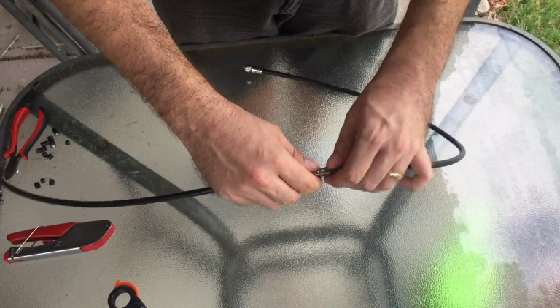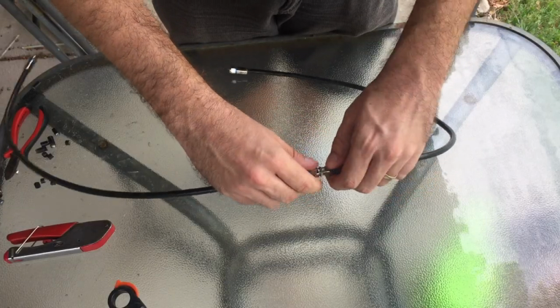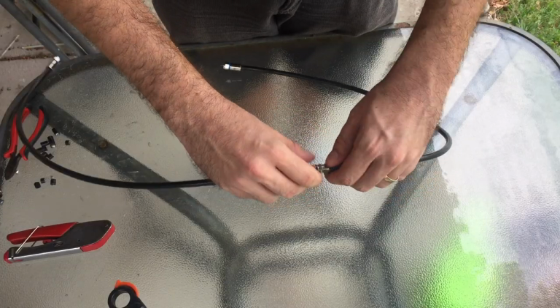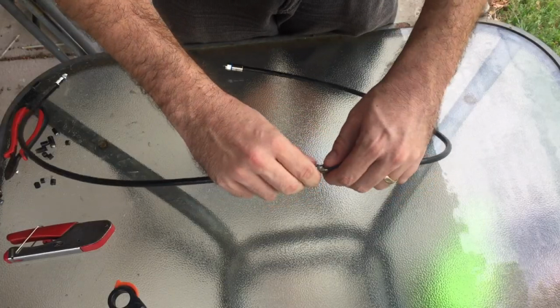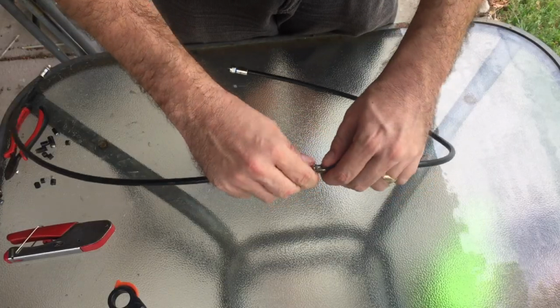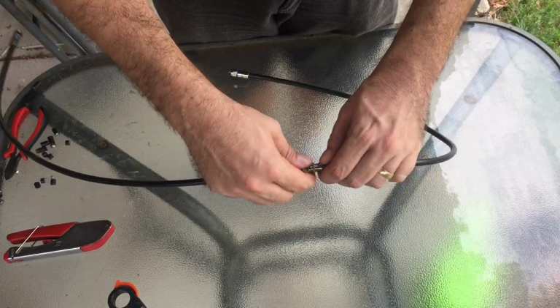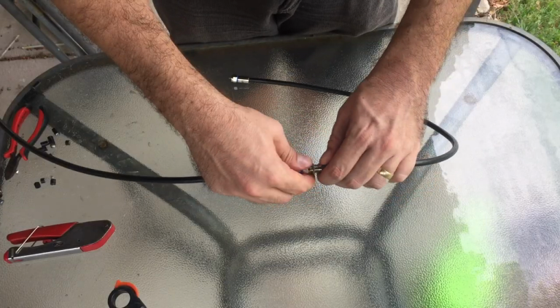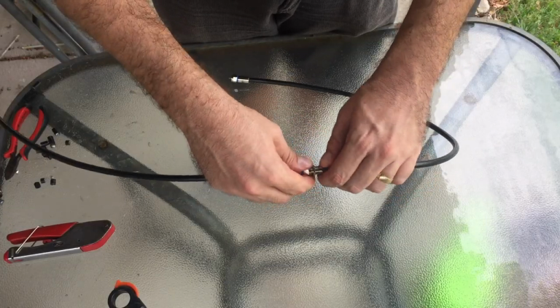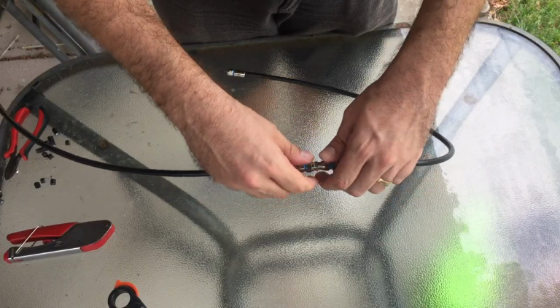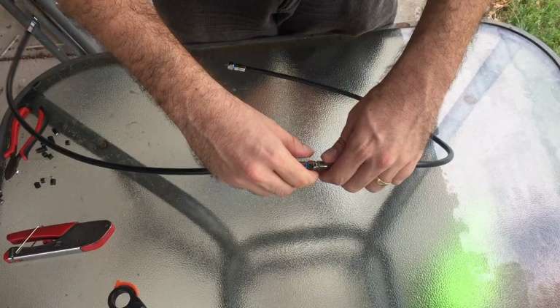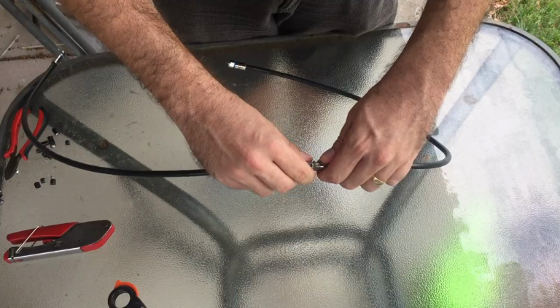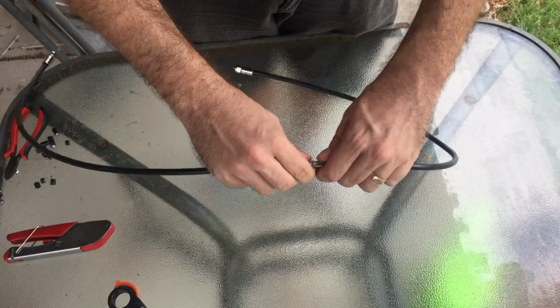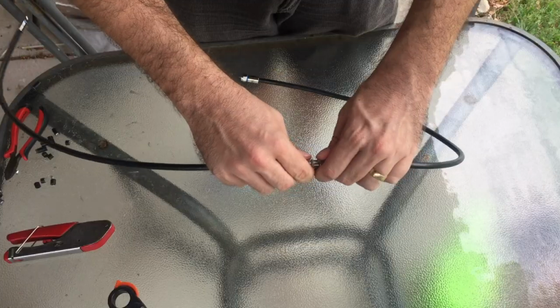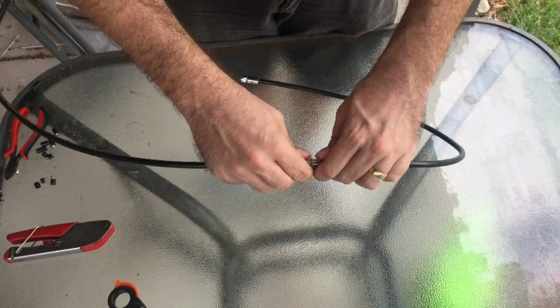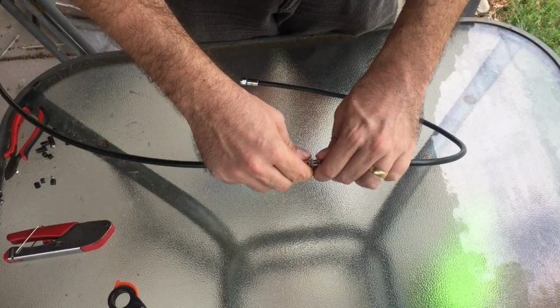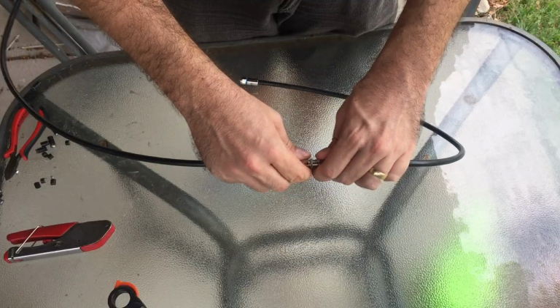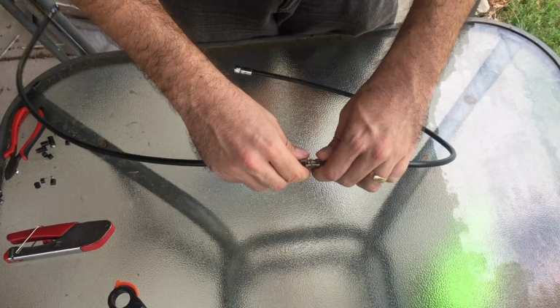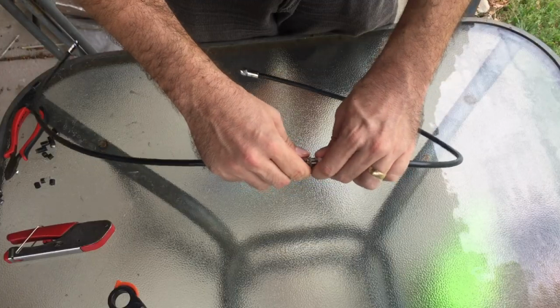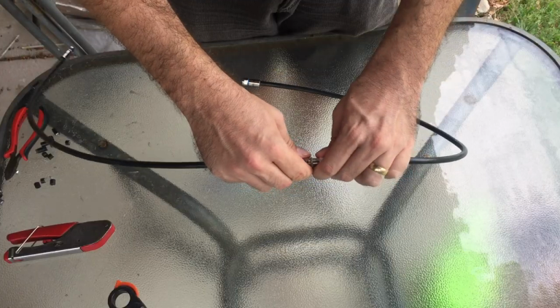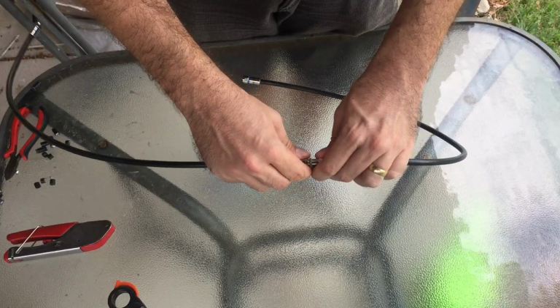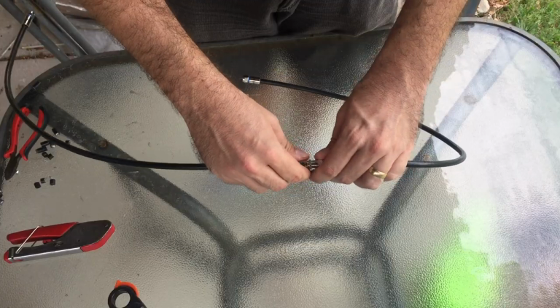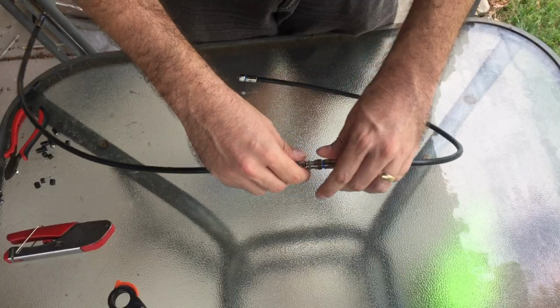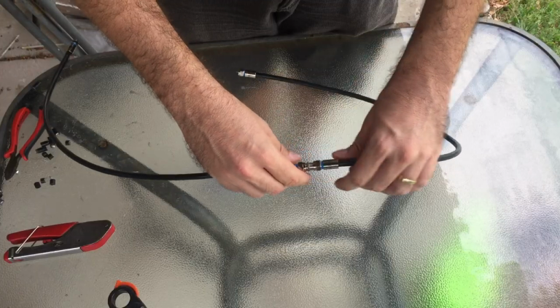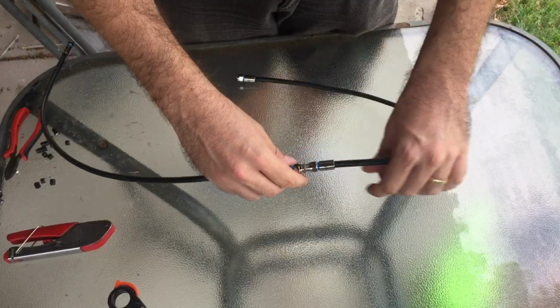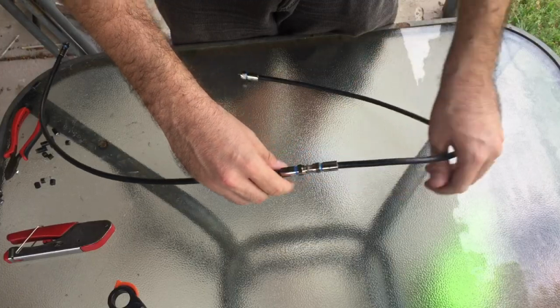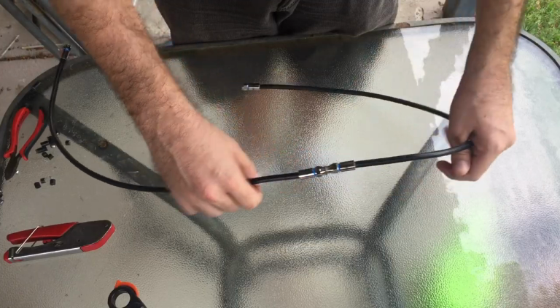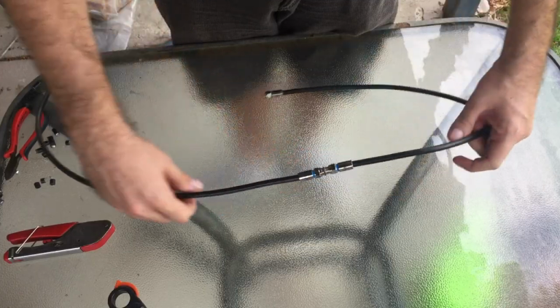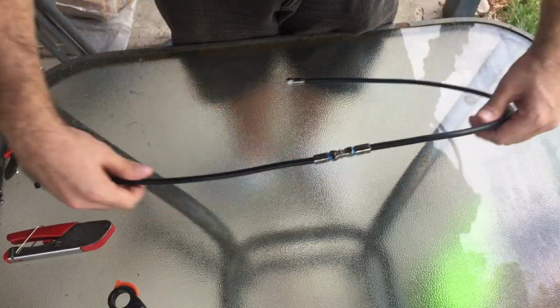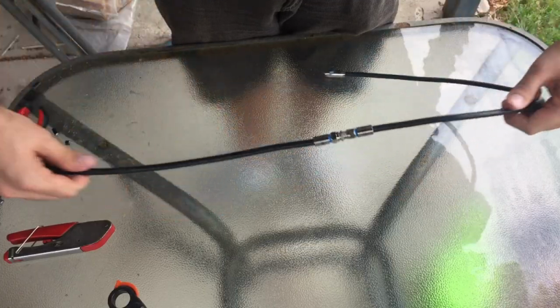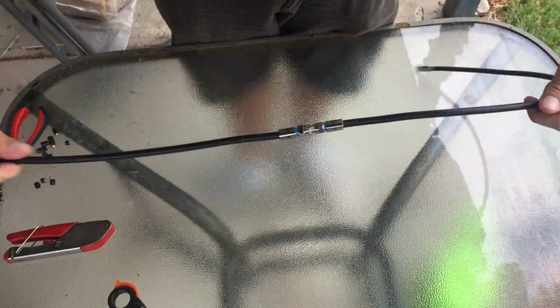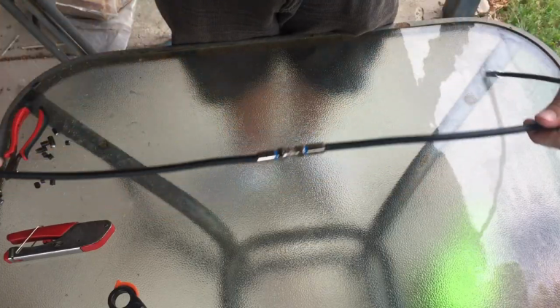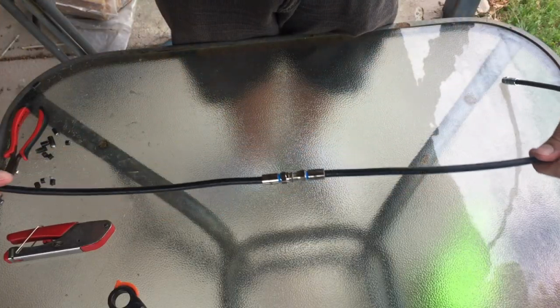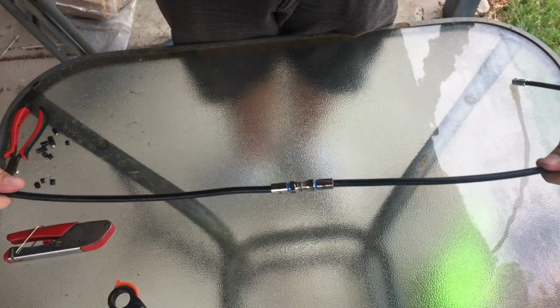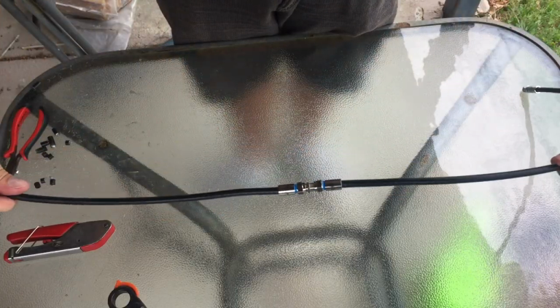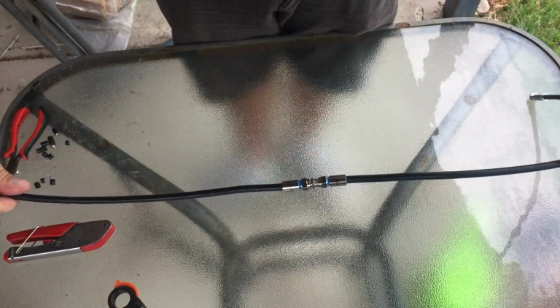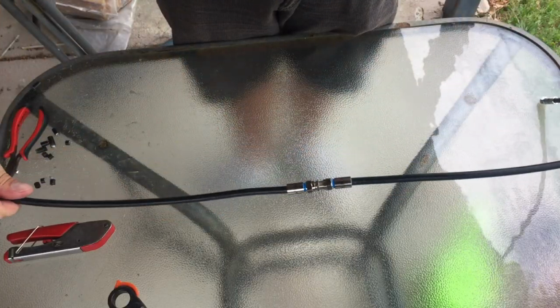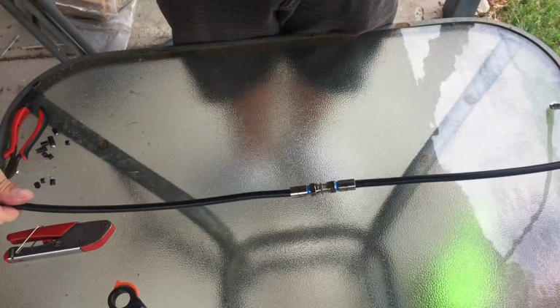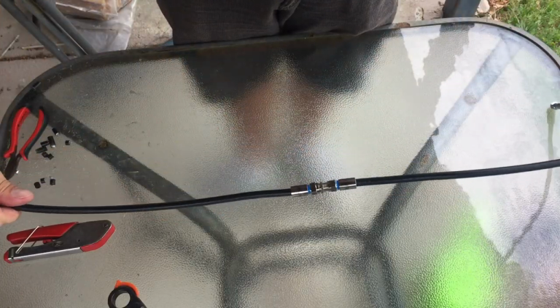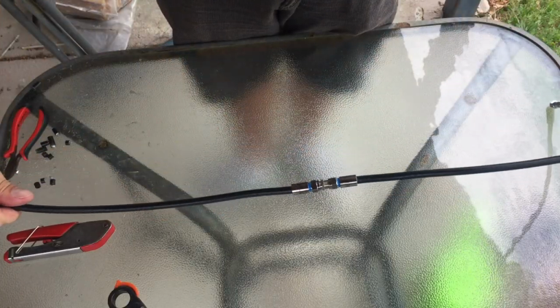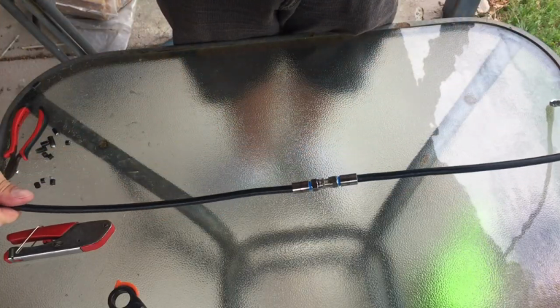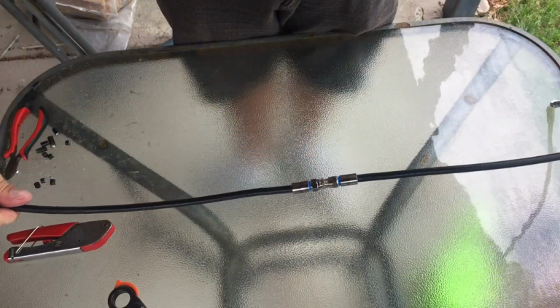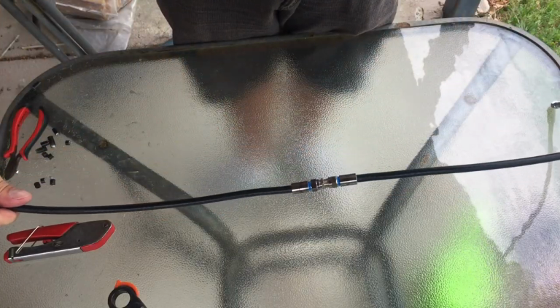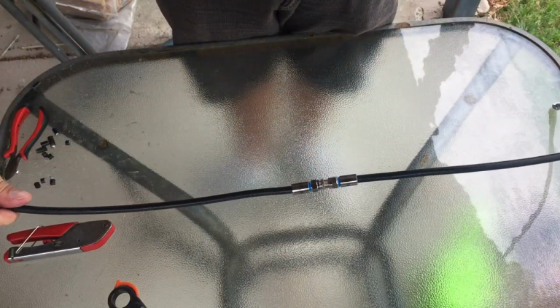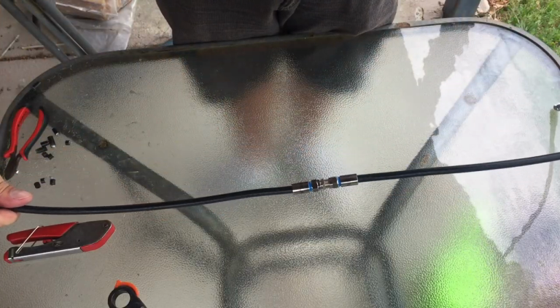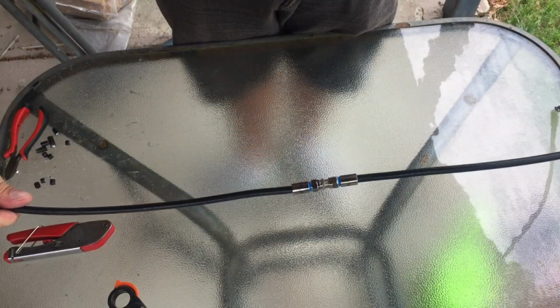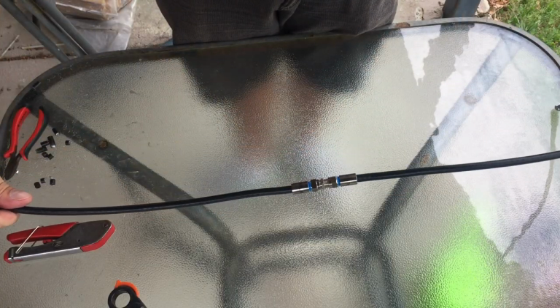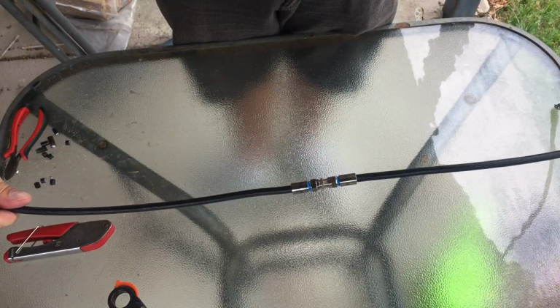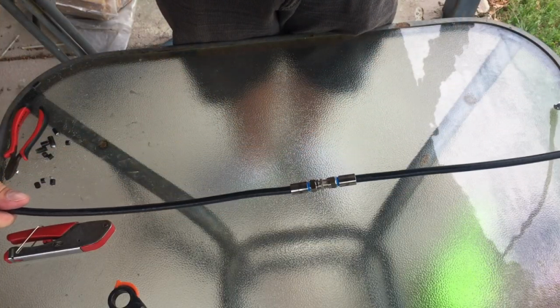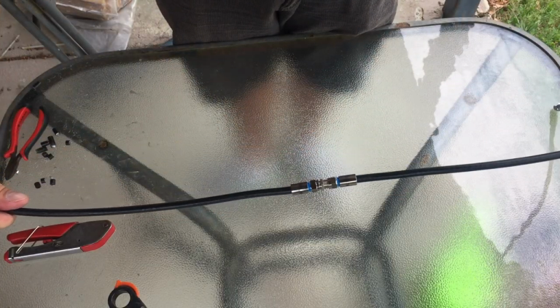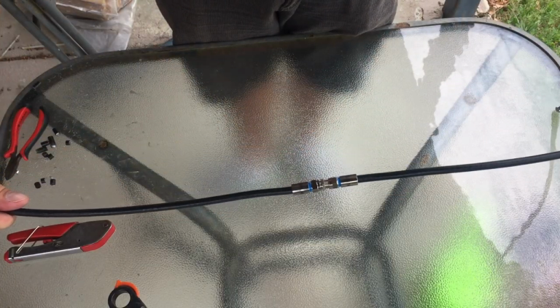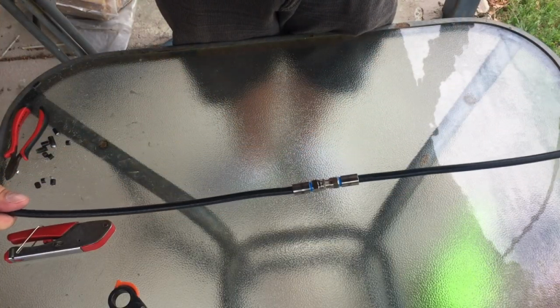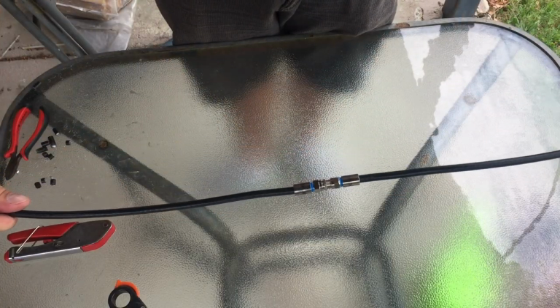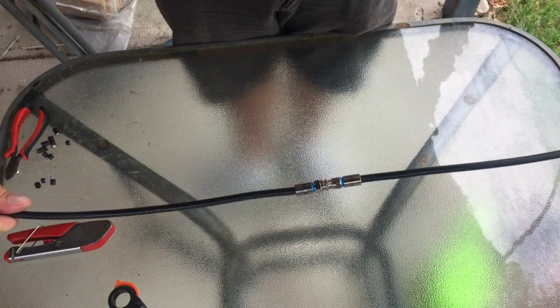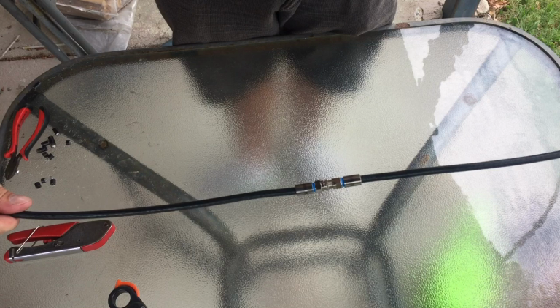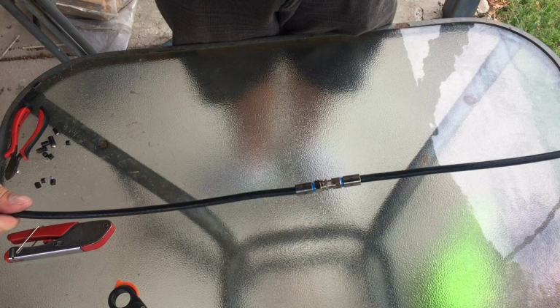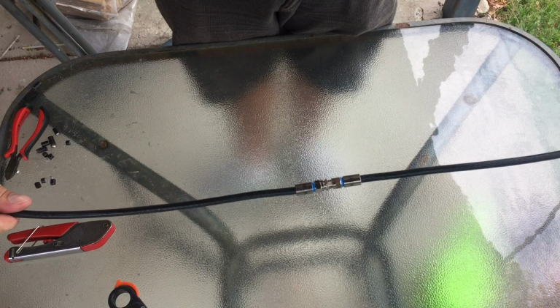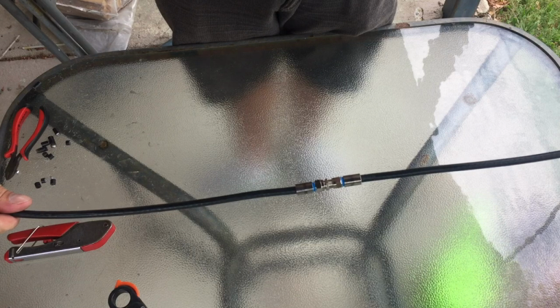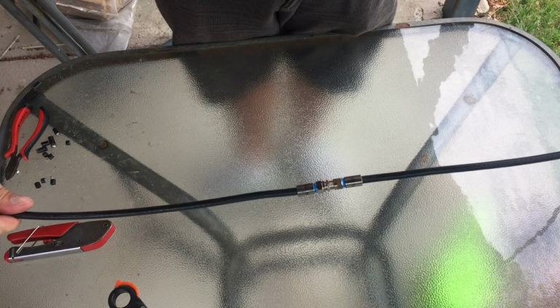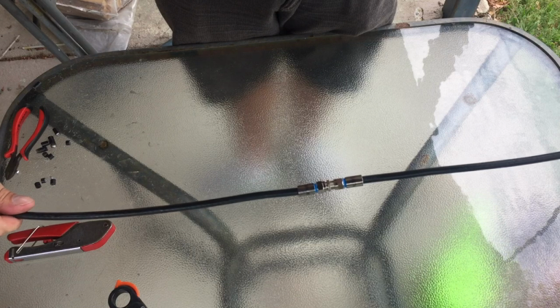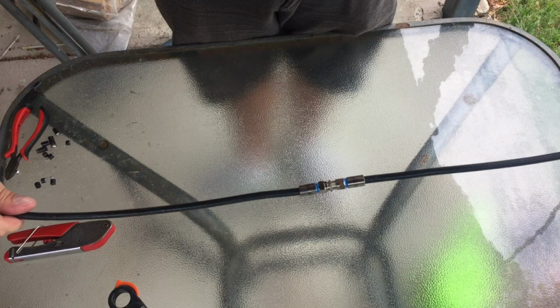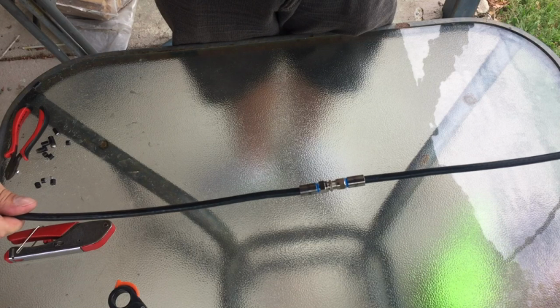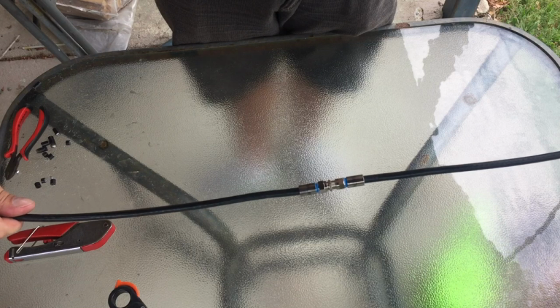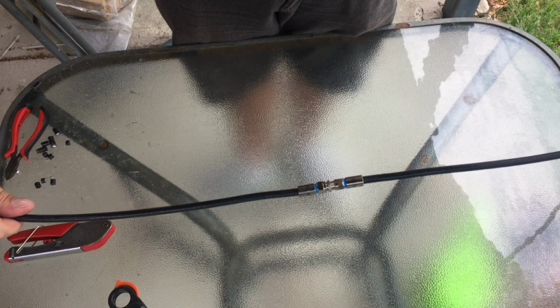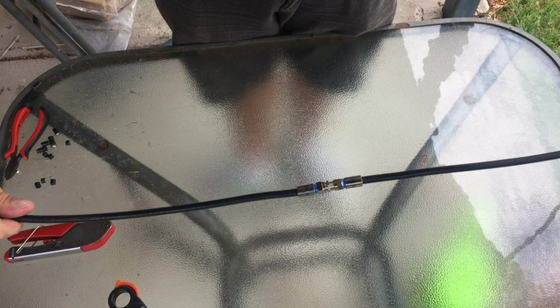Screw it up nice and tight — just finger tight is enough. And there we go. So we have a reconnected TV cable.